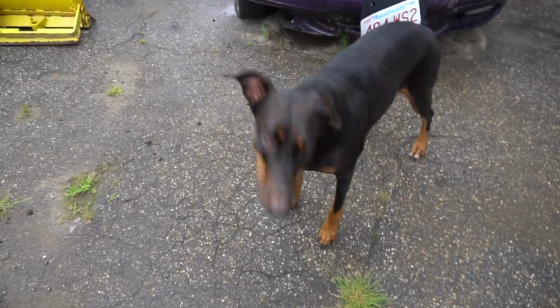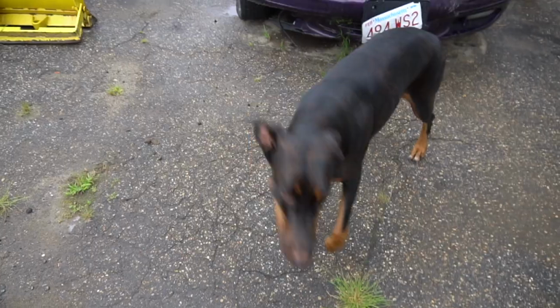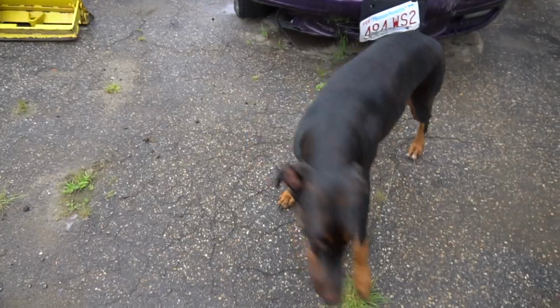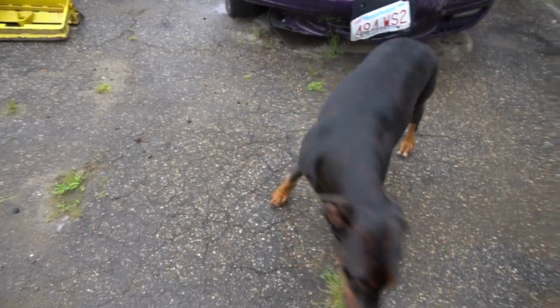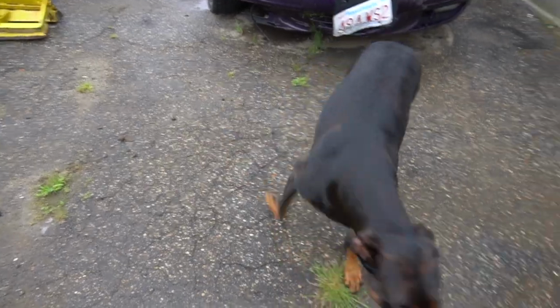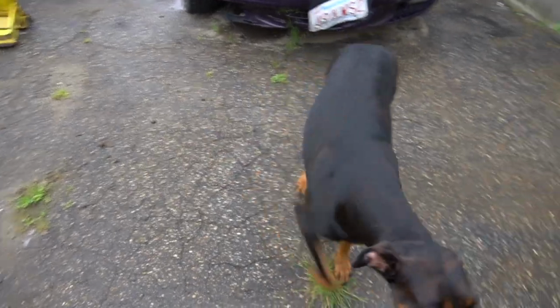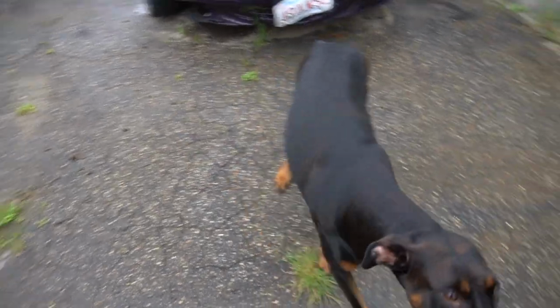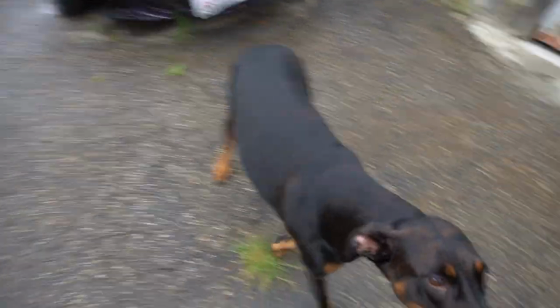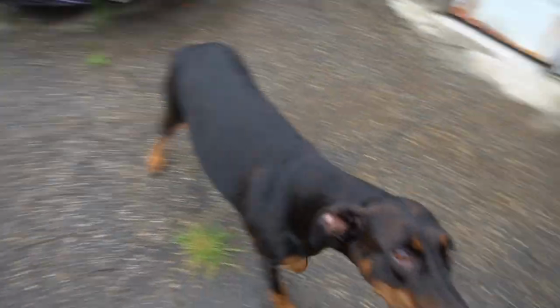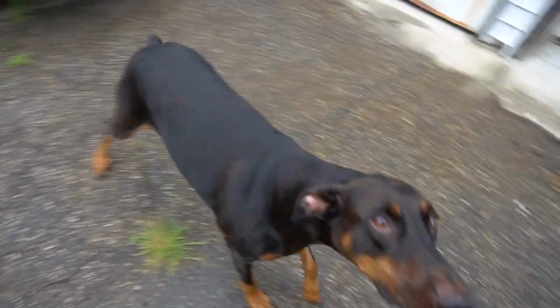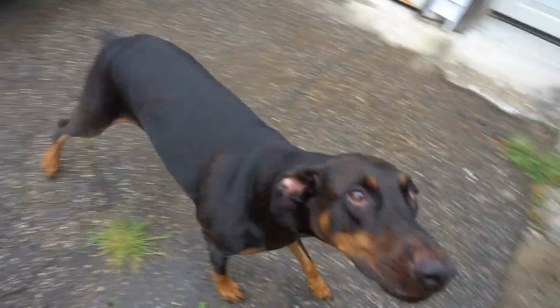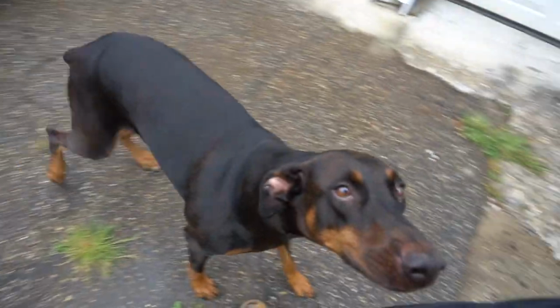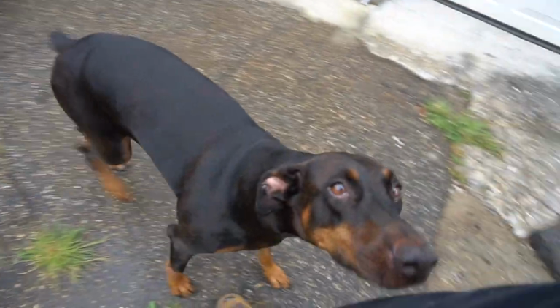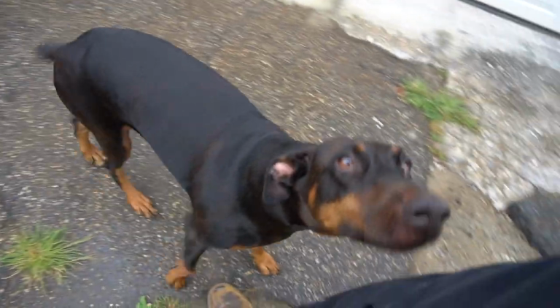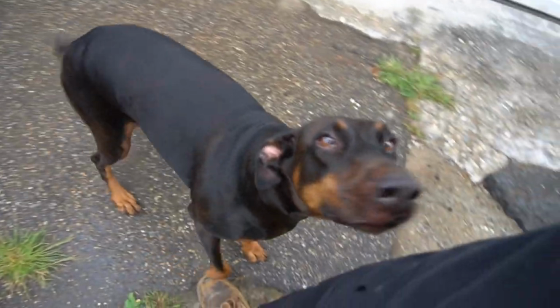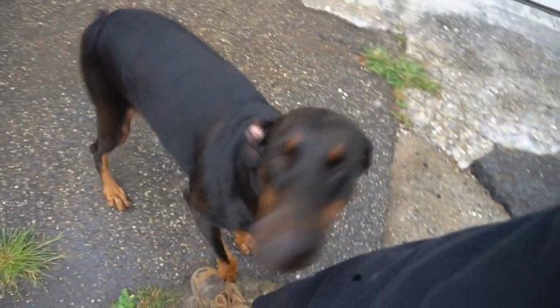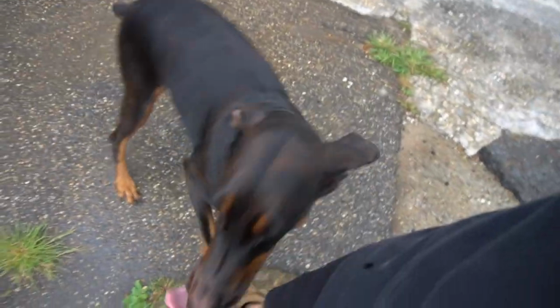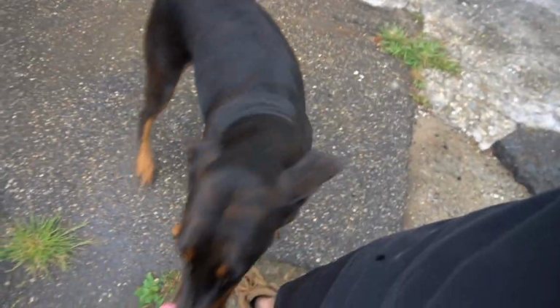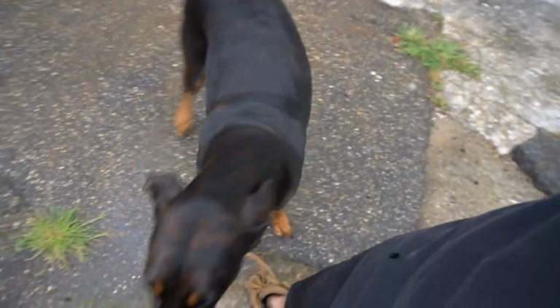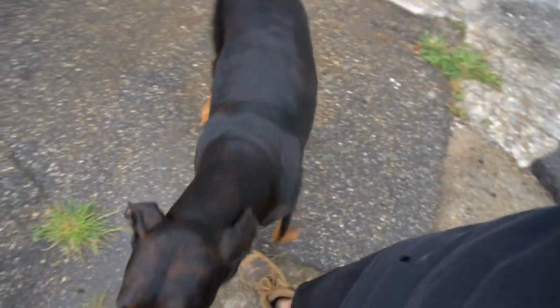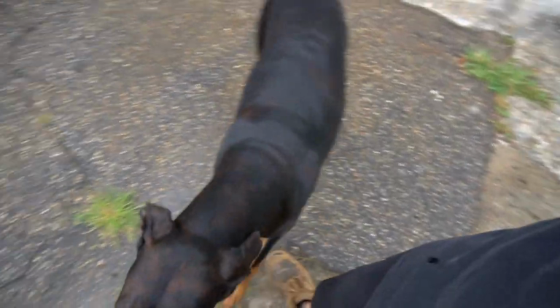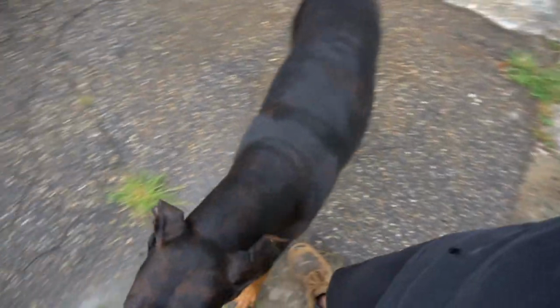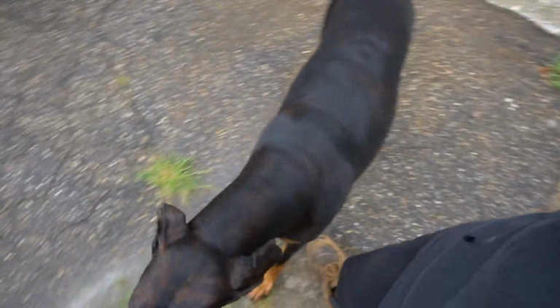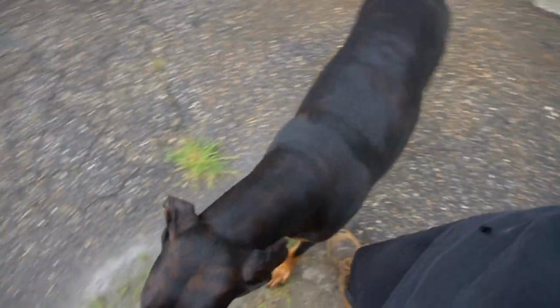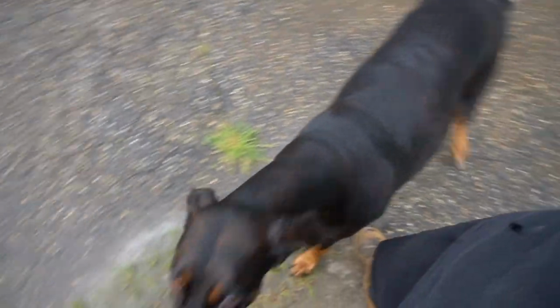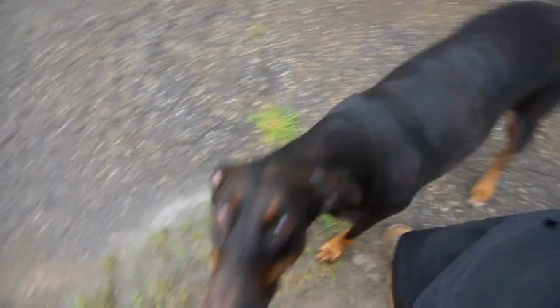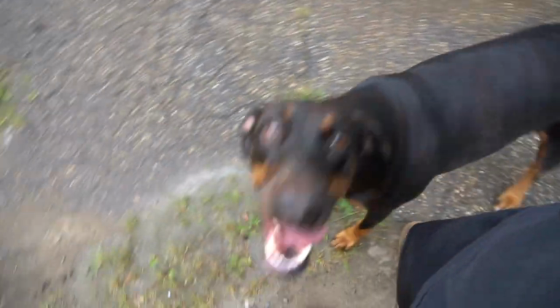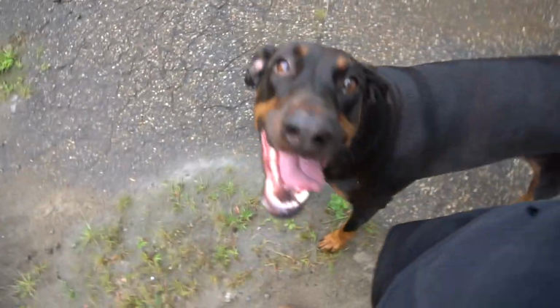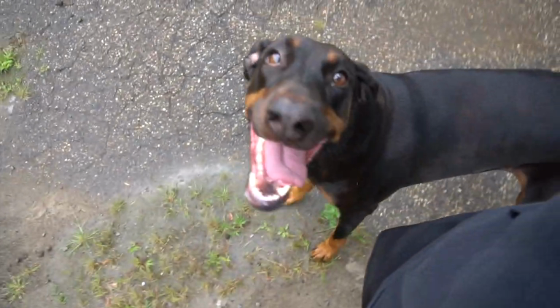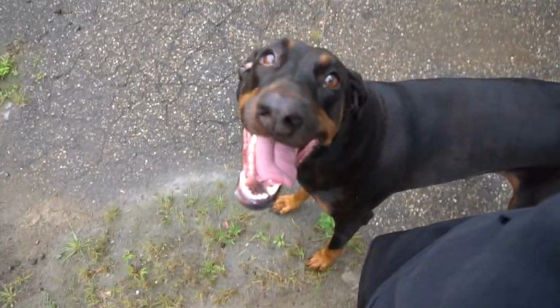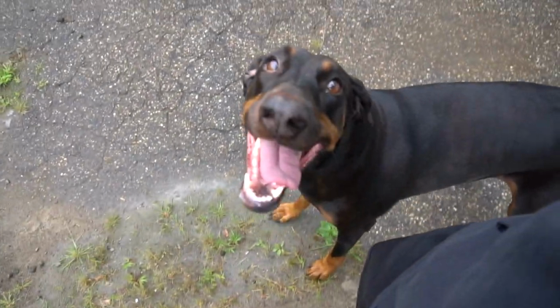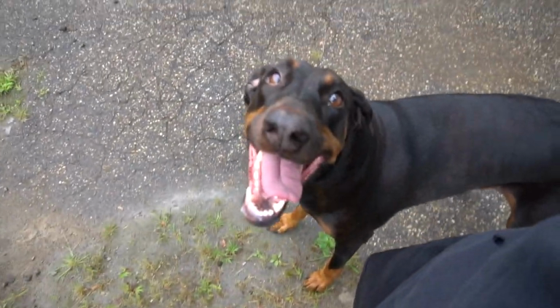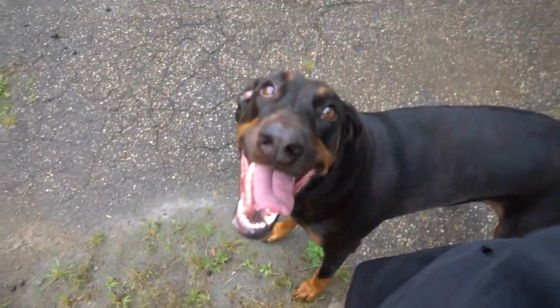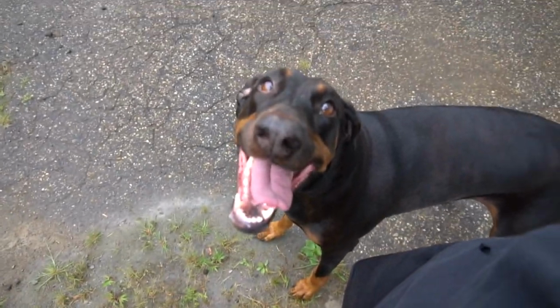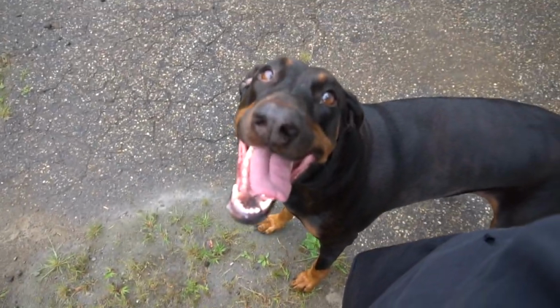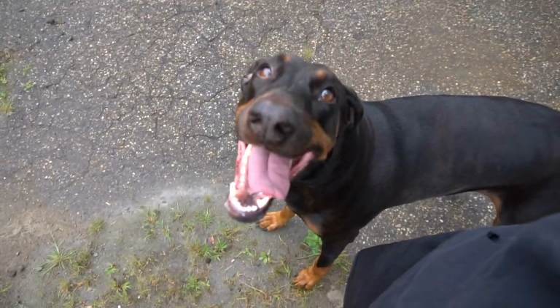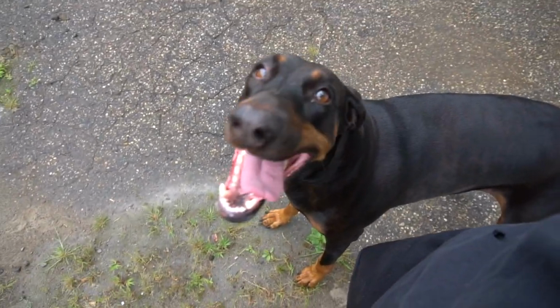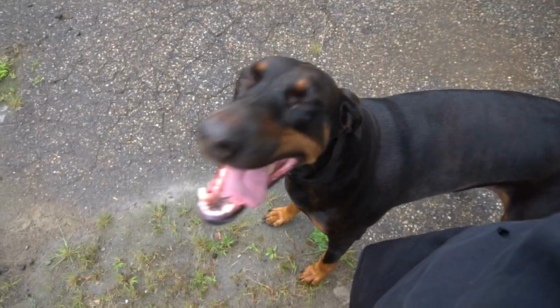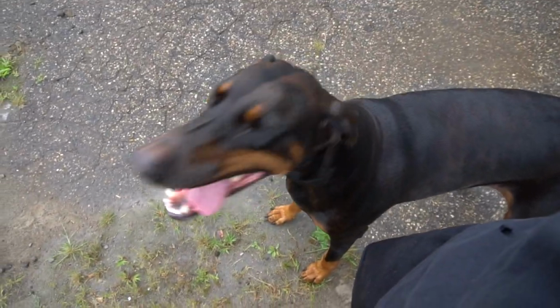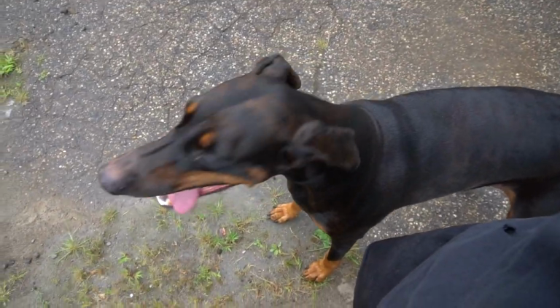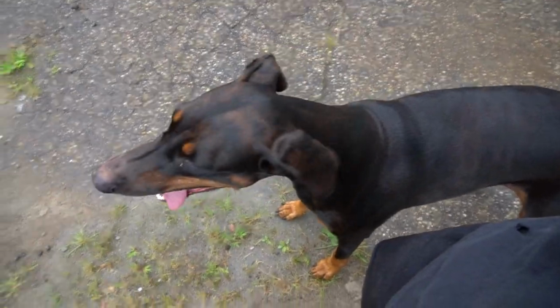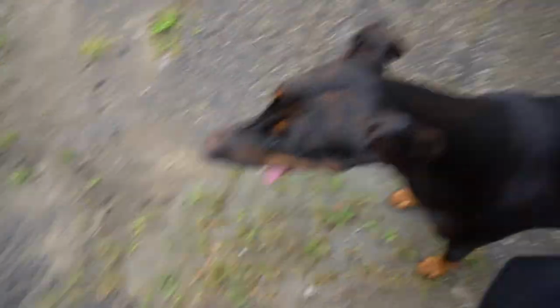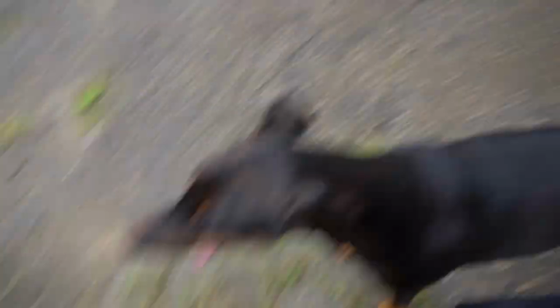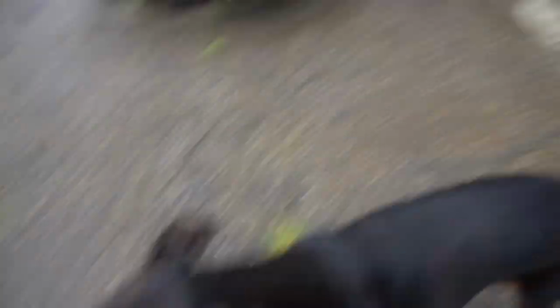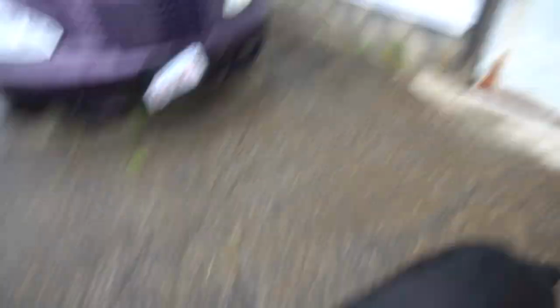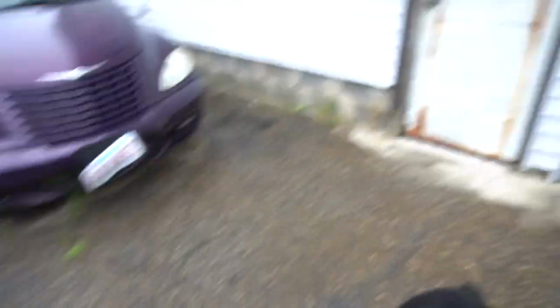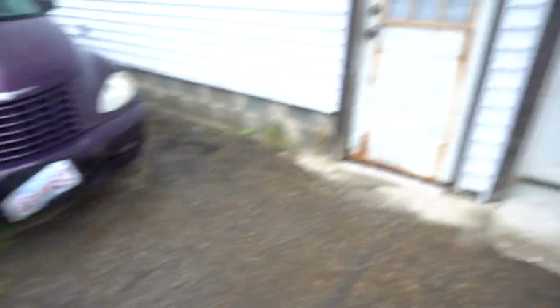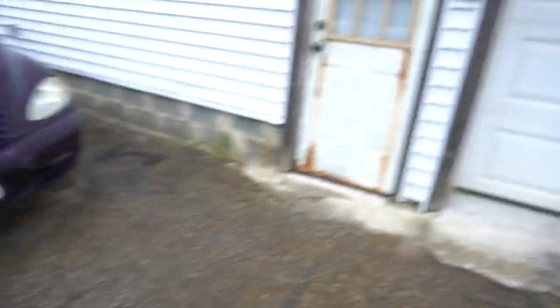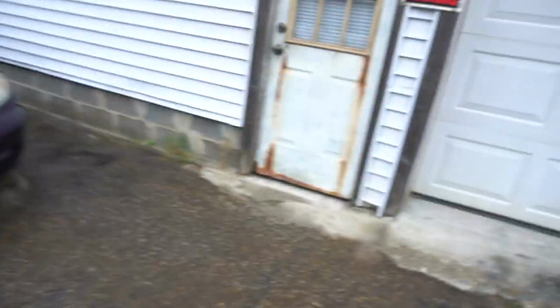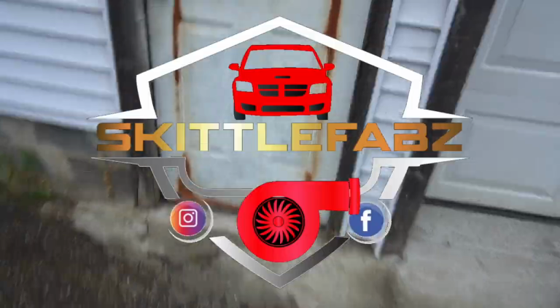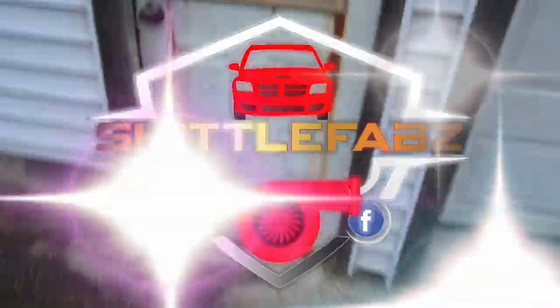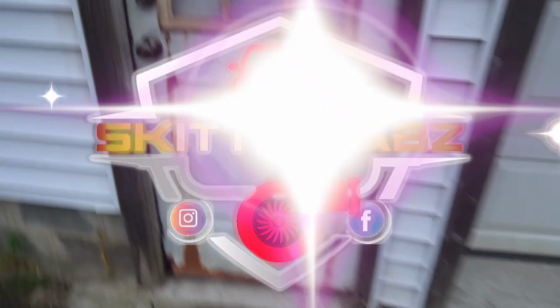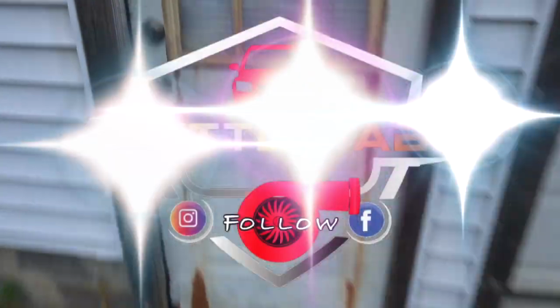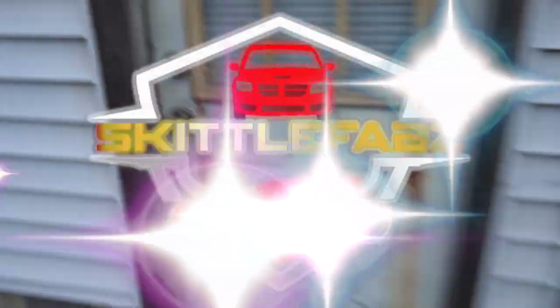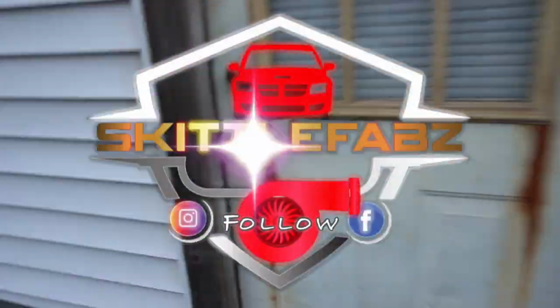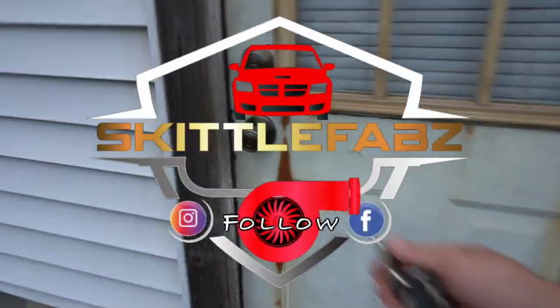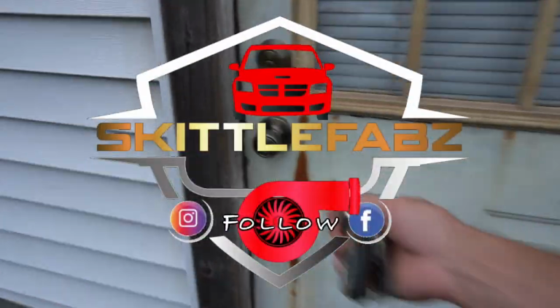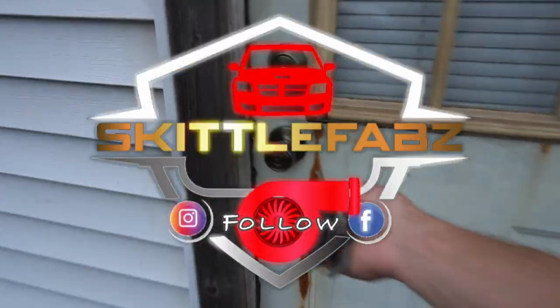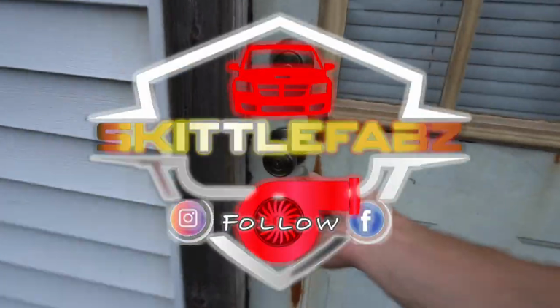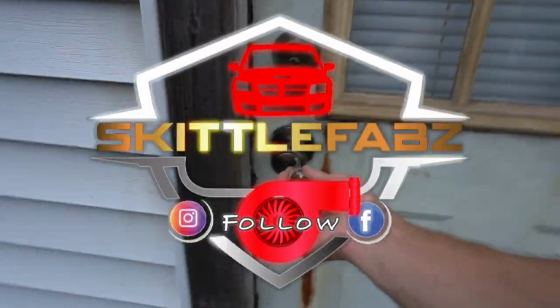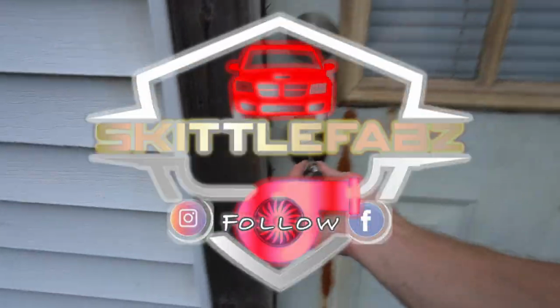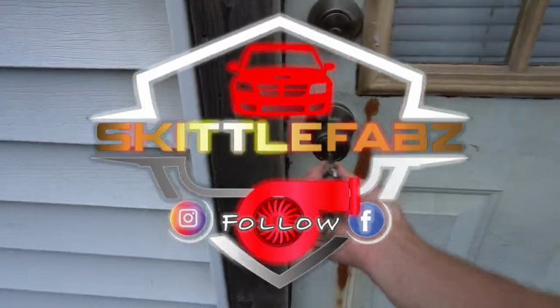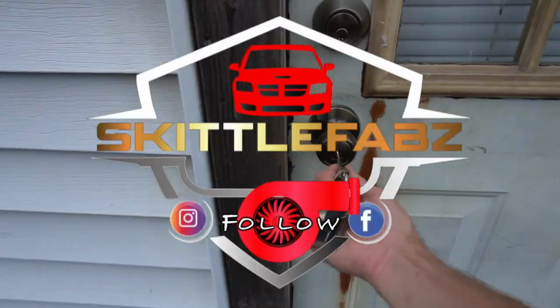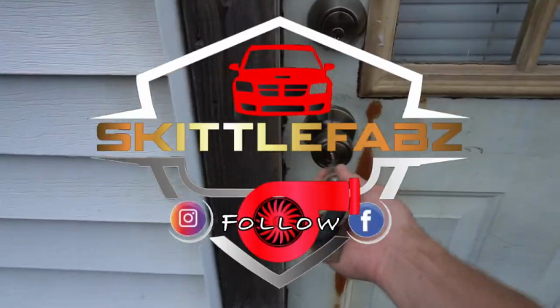Lexi, are you ready to go see the car? You ready to go see the Neon? Let's go see what it looks like.